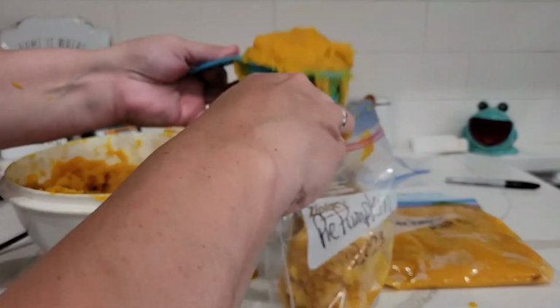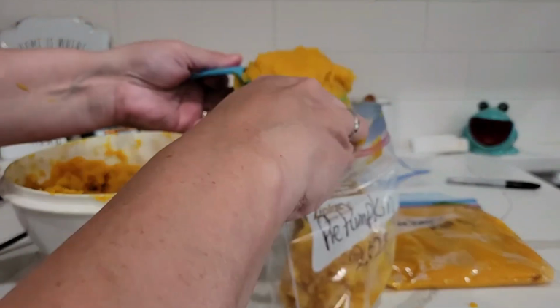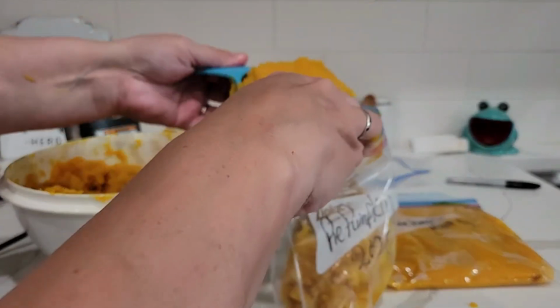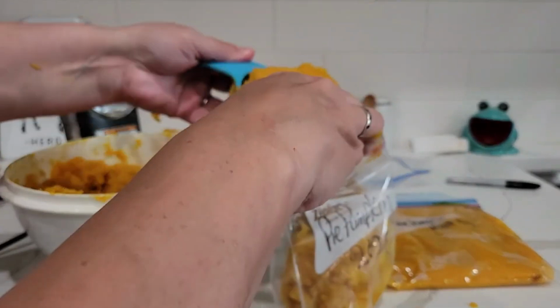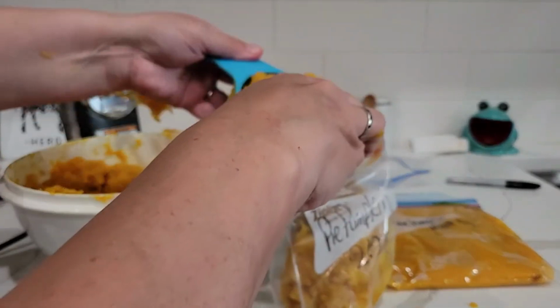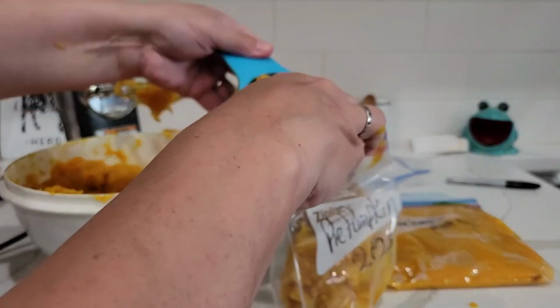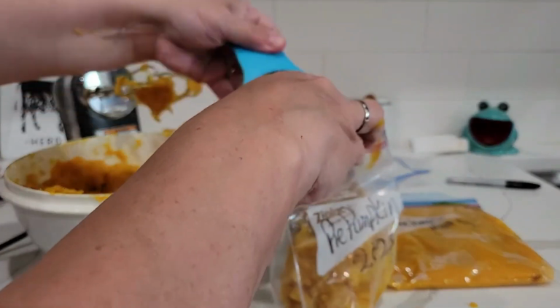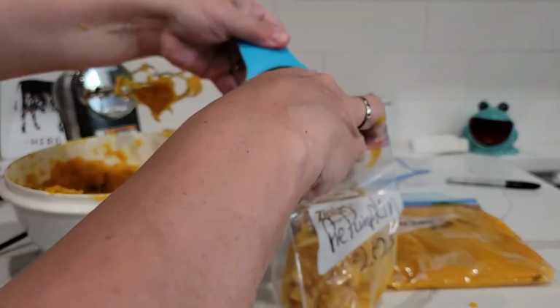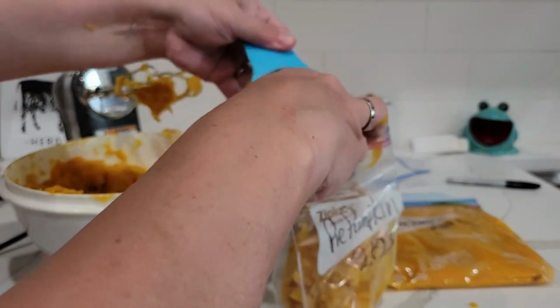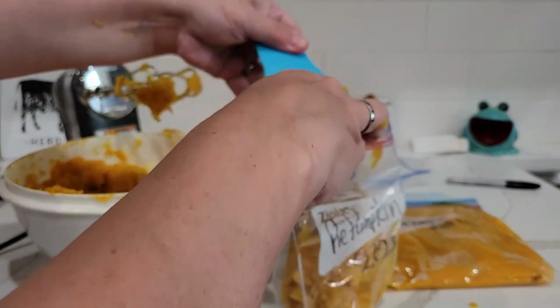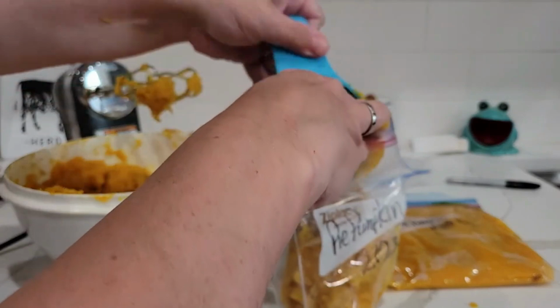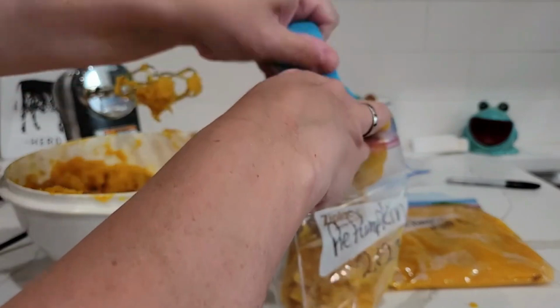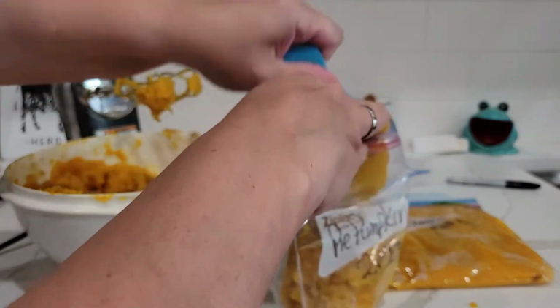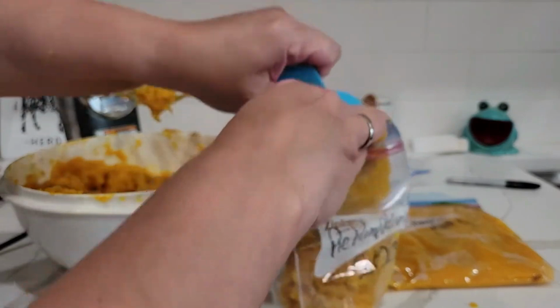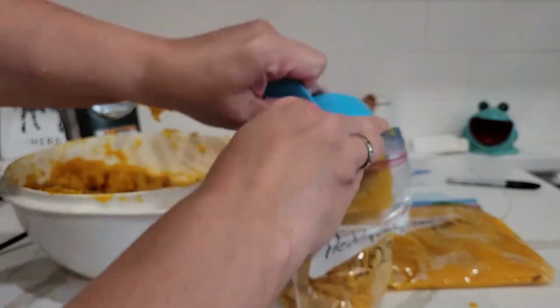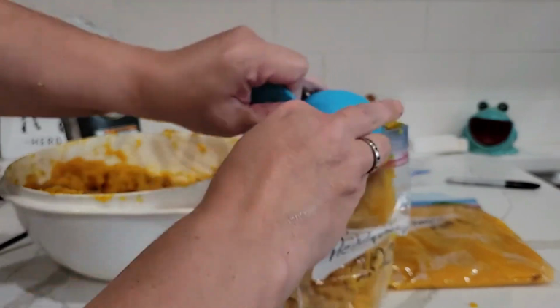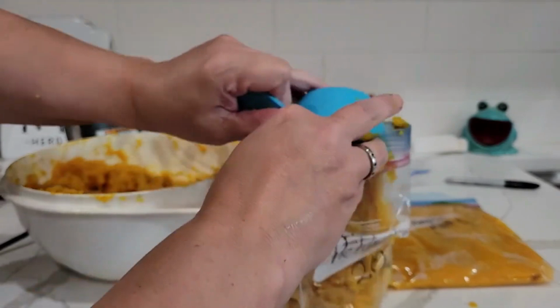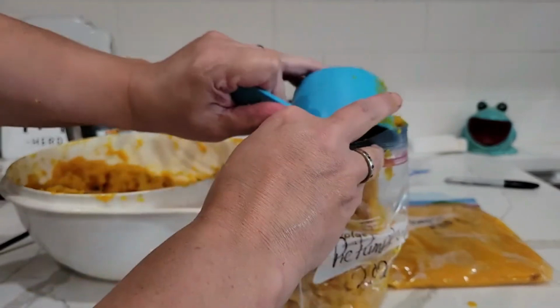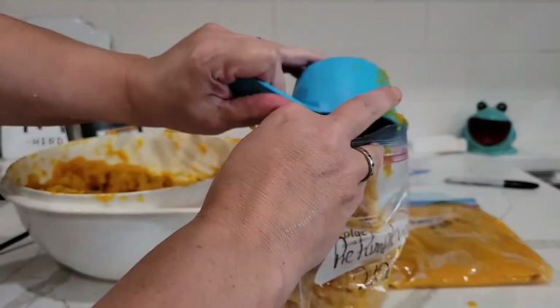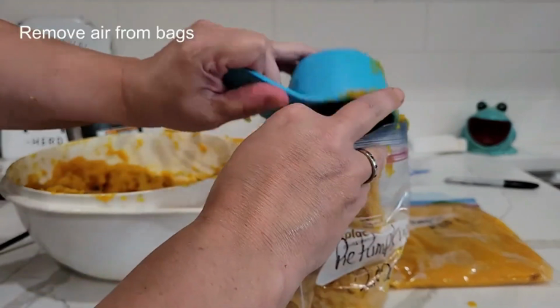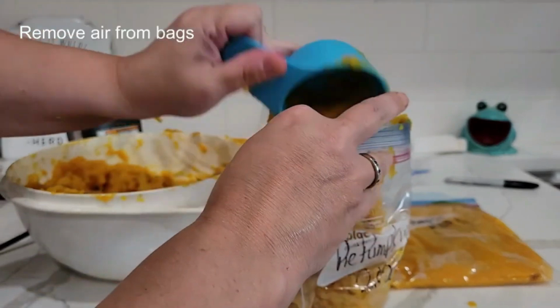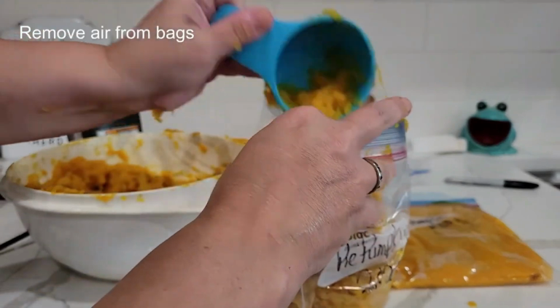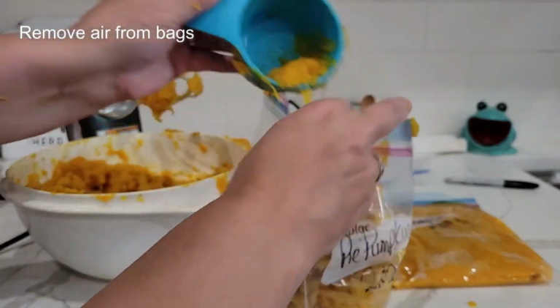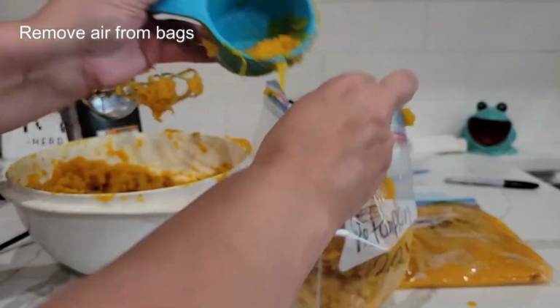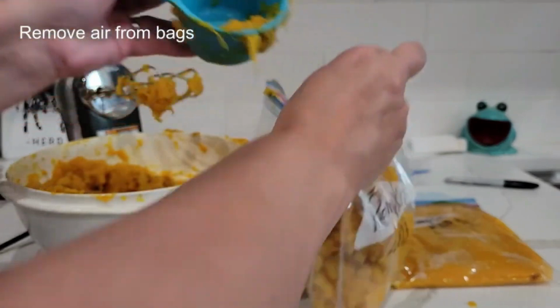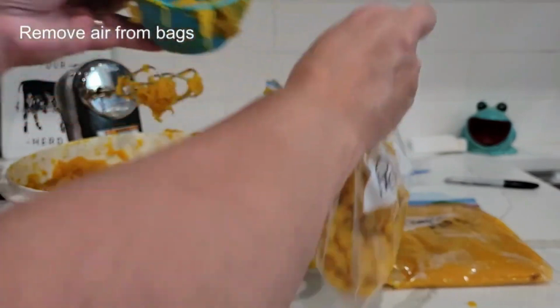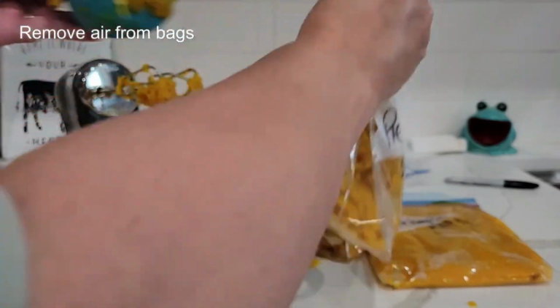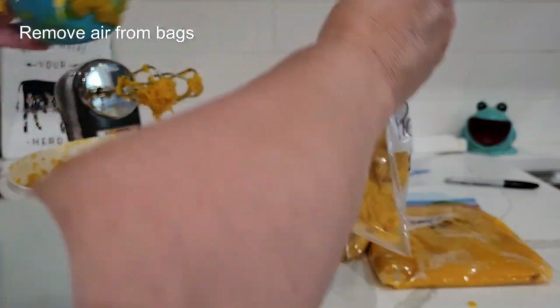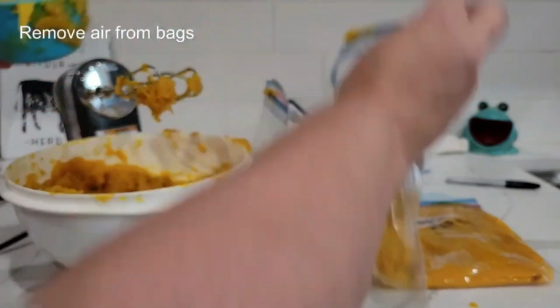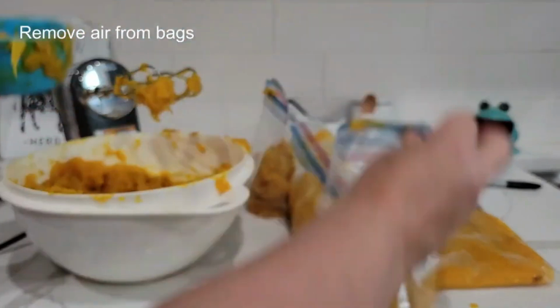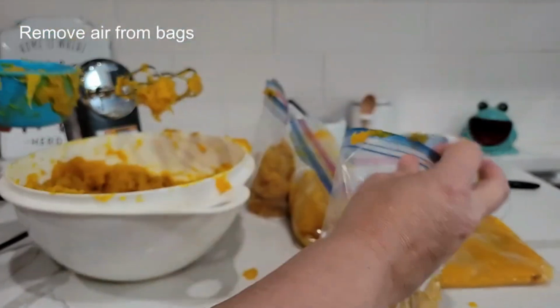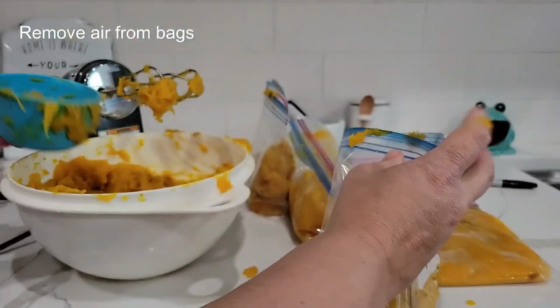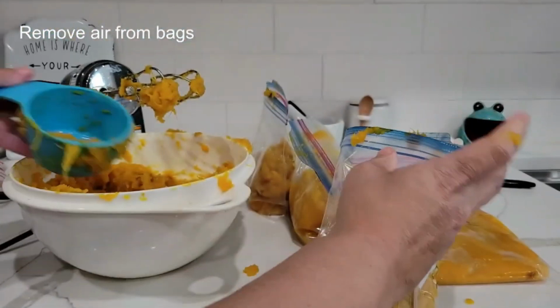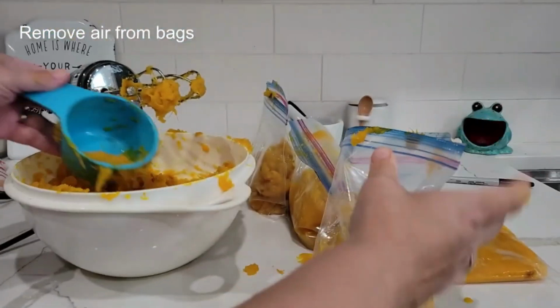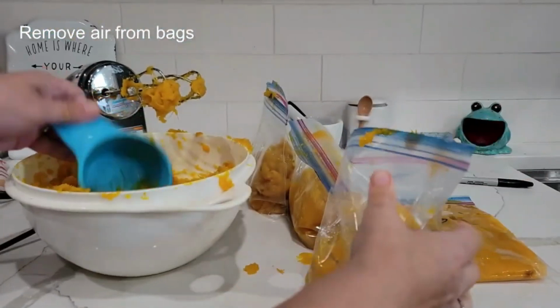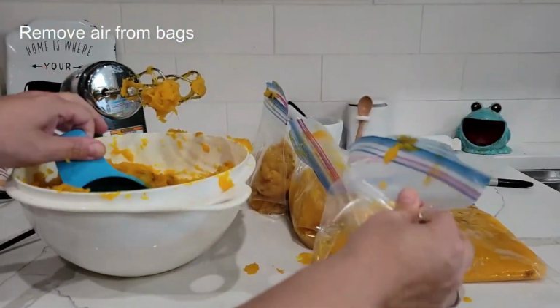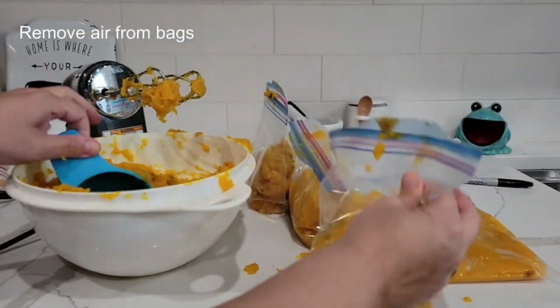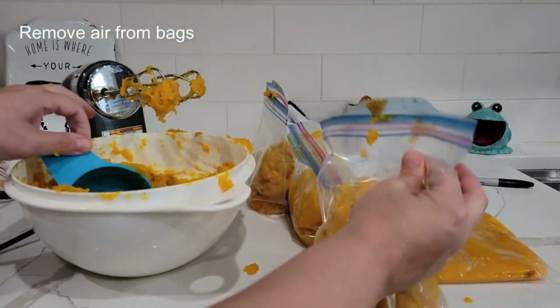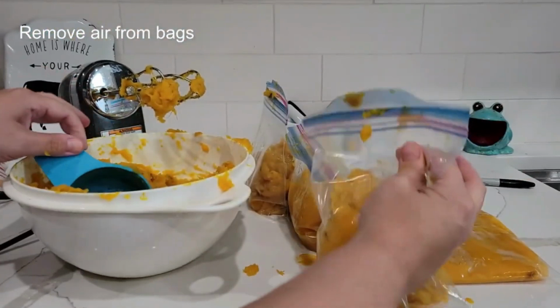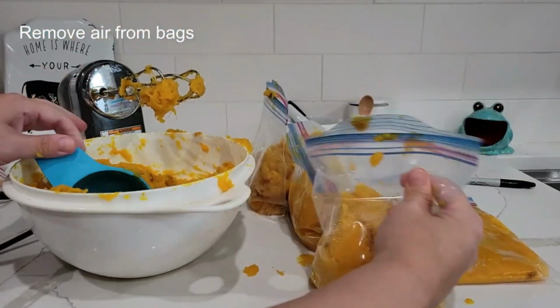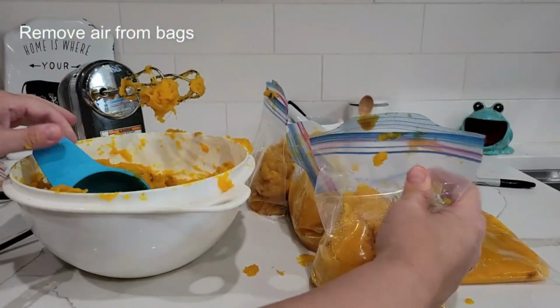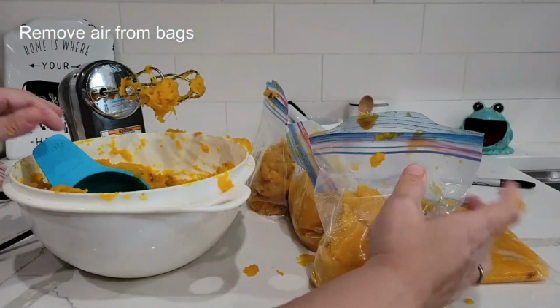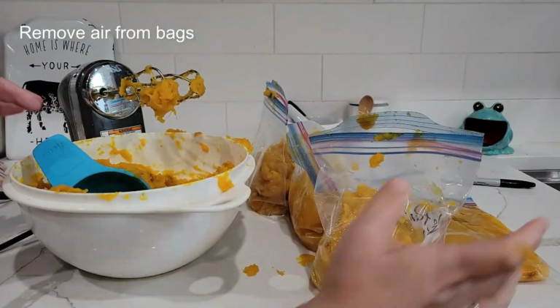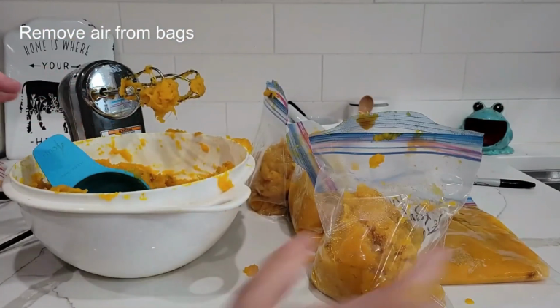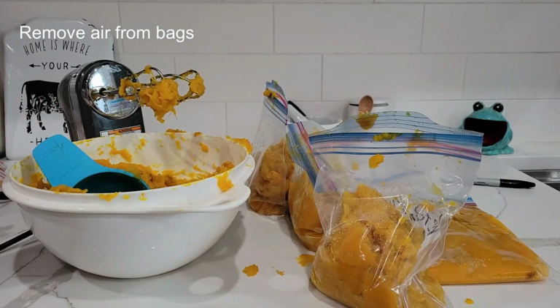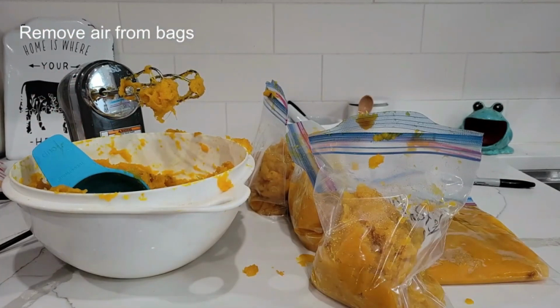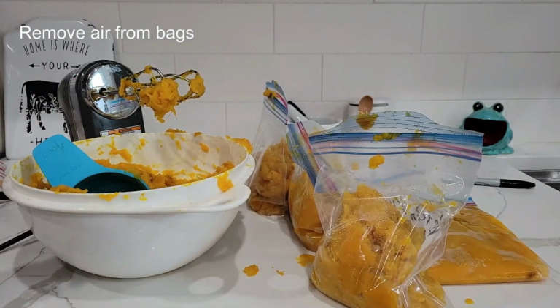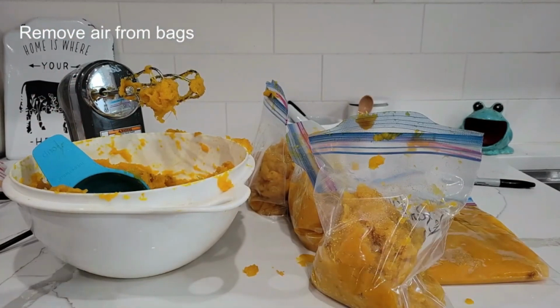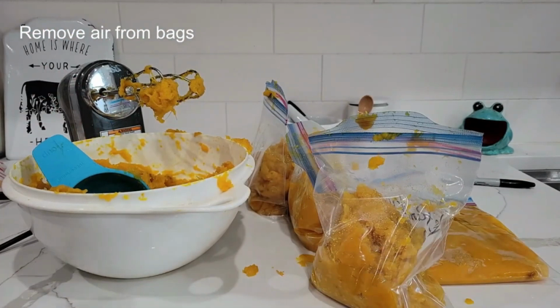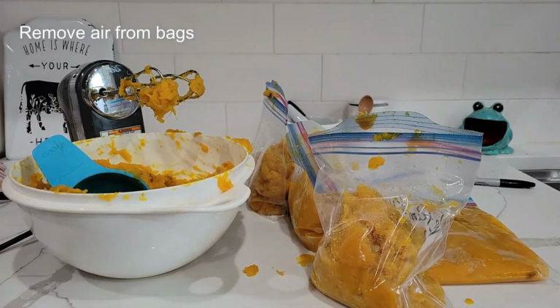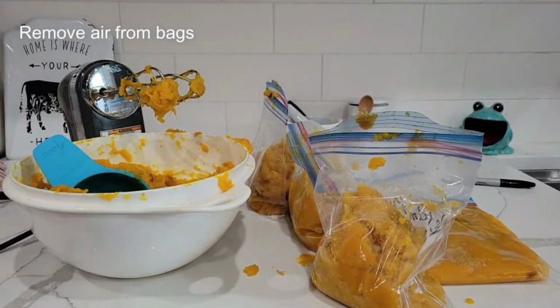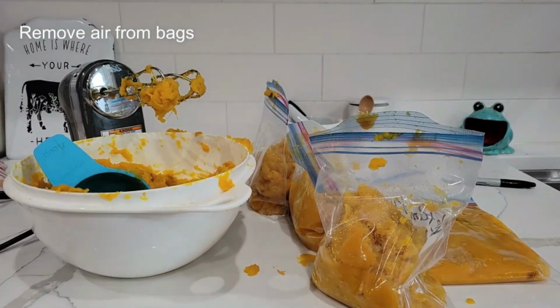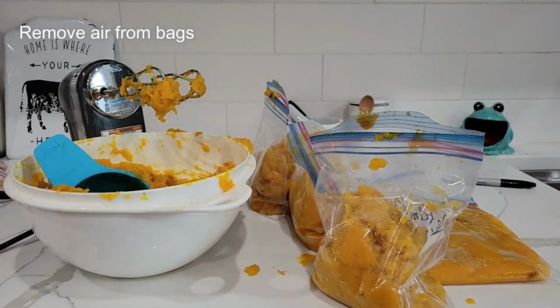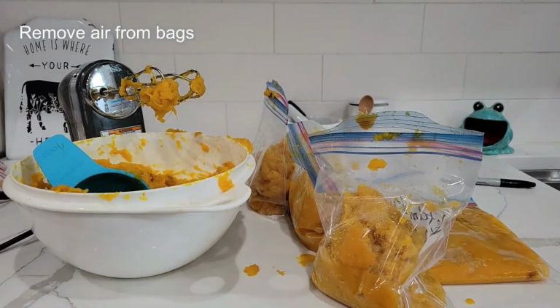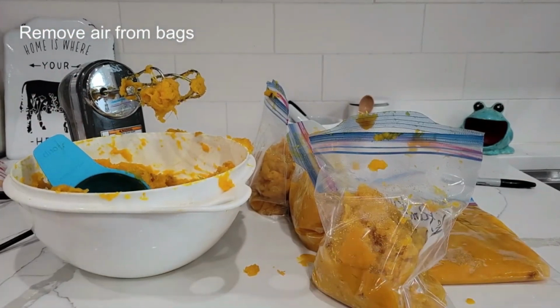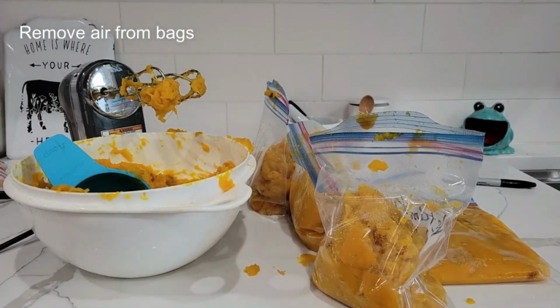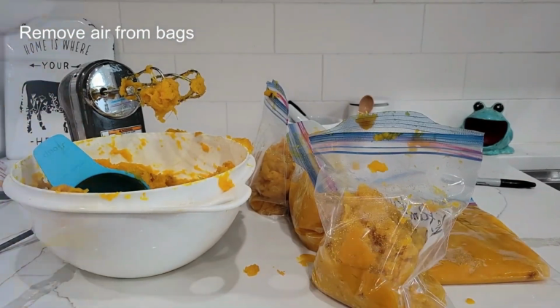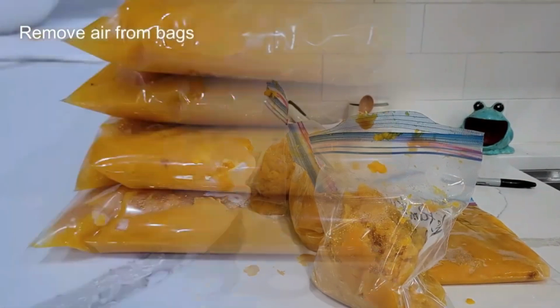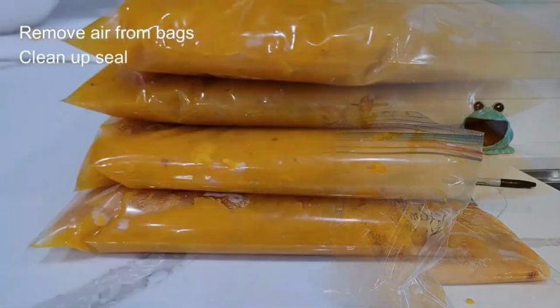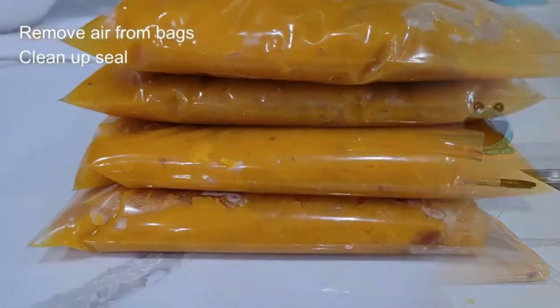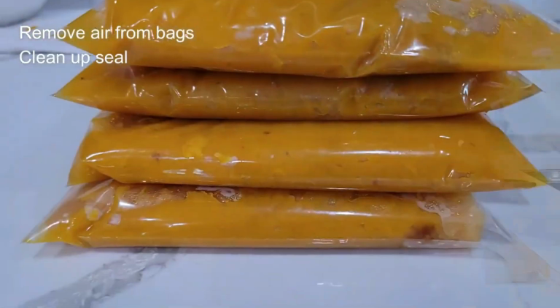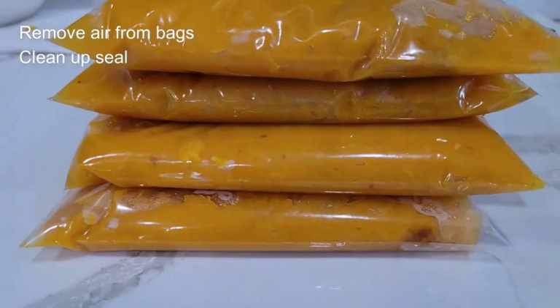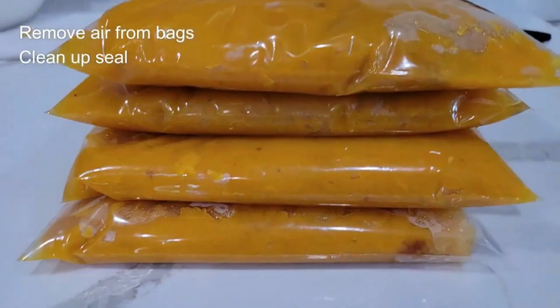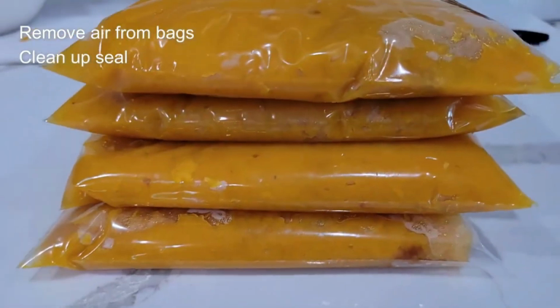And there you have it — one, two, three, four pie pumpkins I could potentially make. I've dated them.